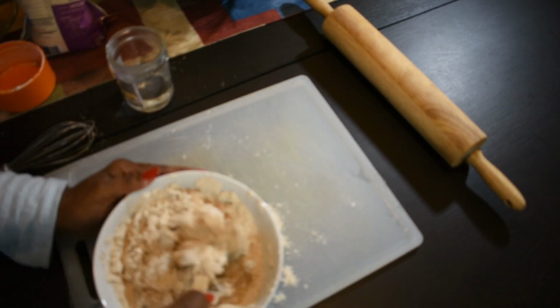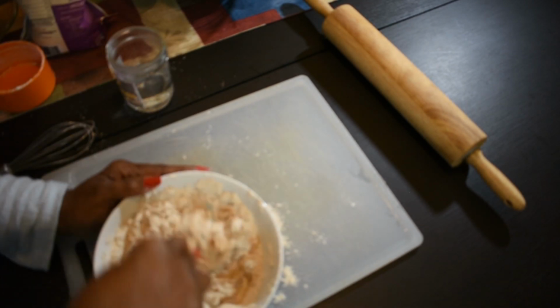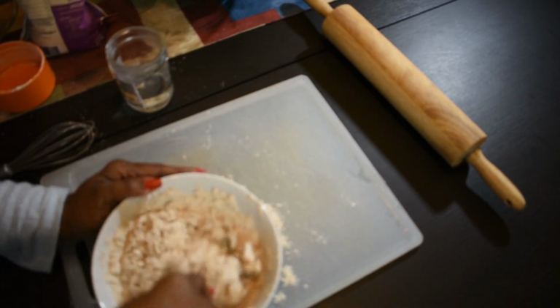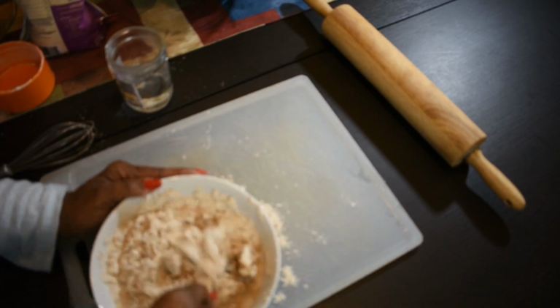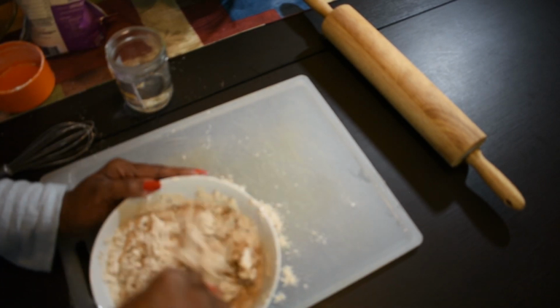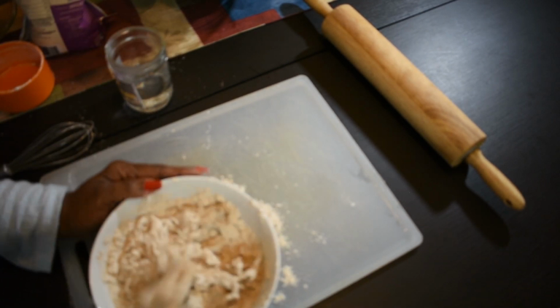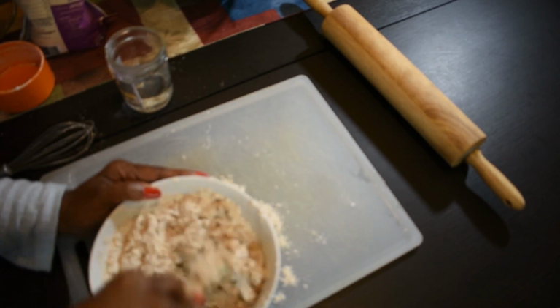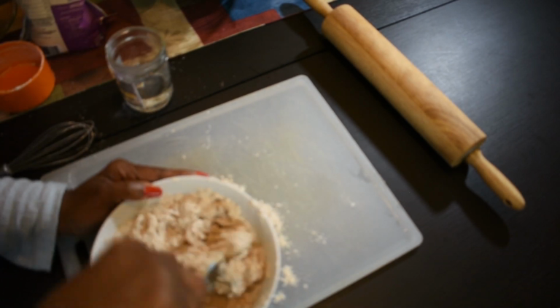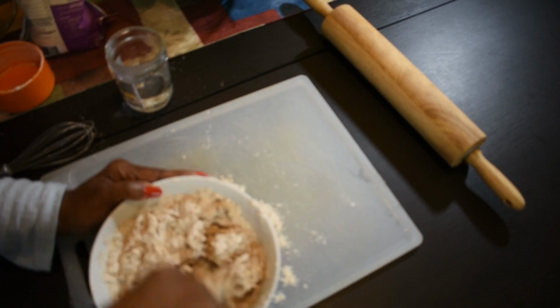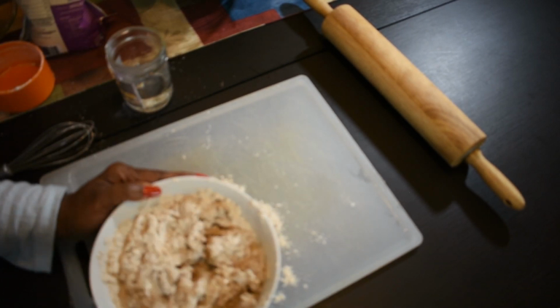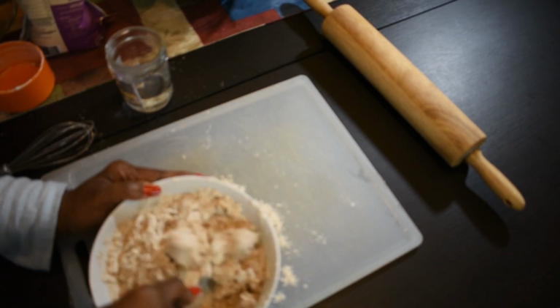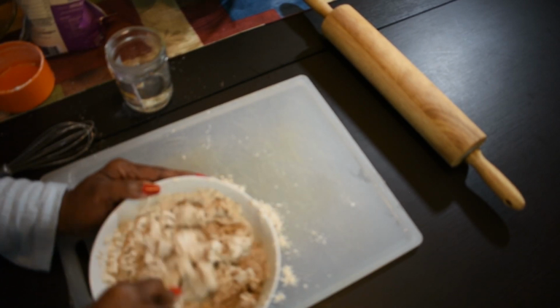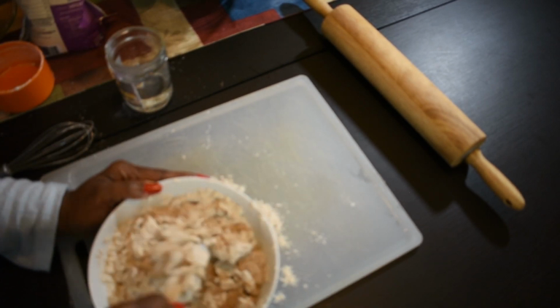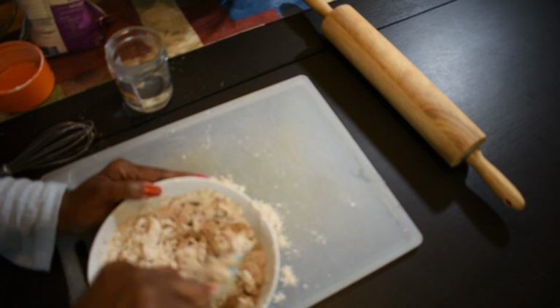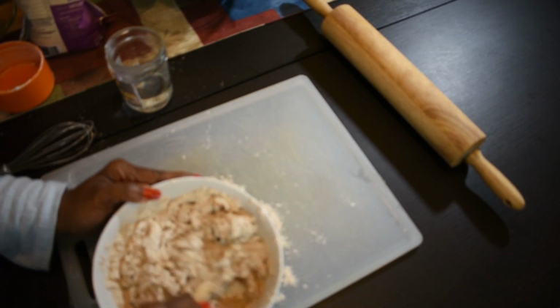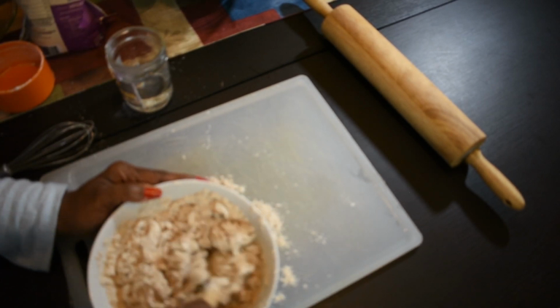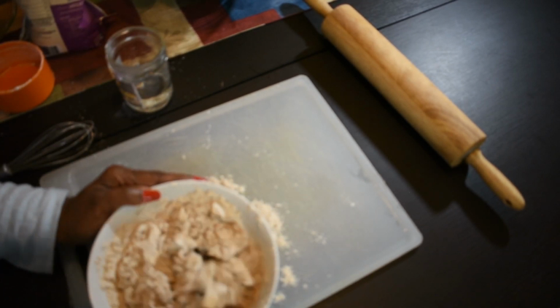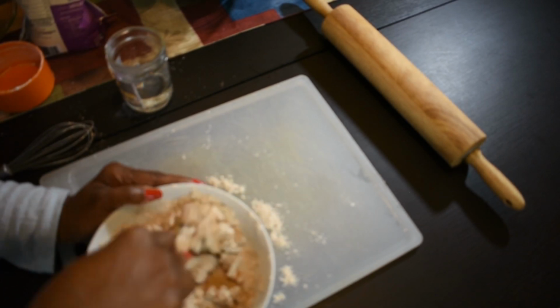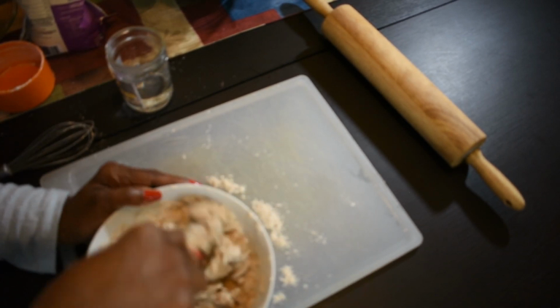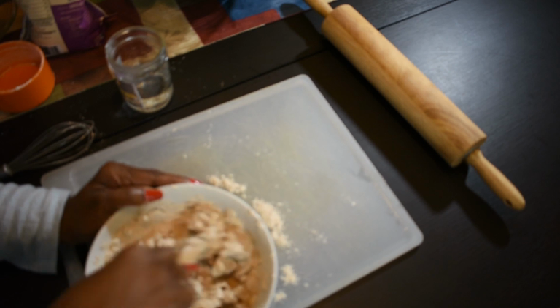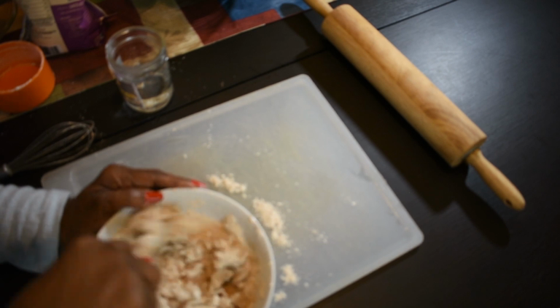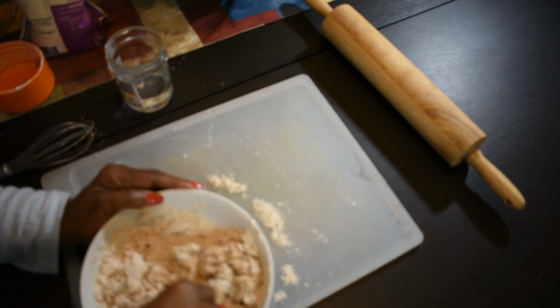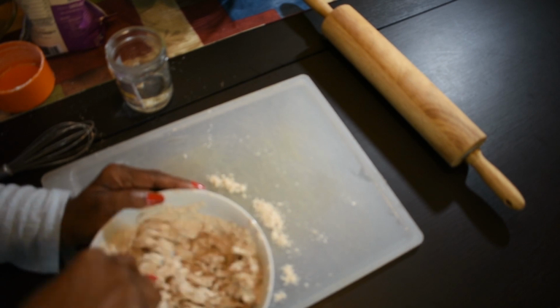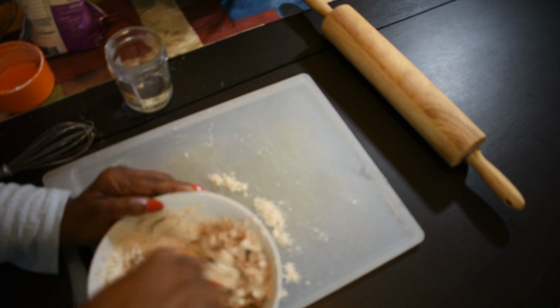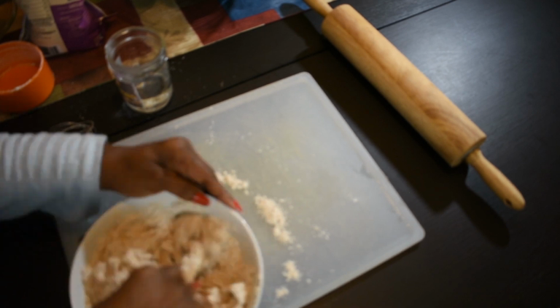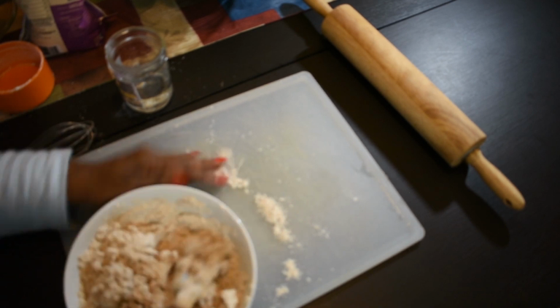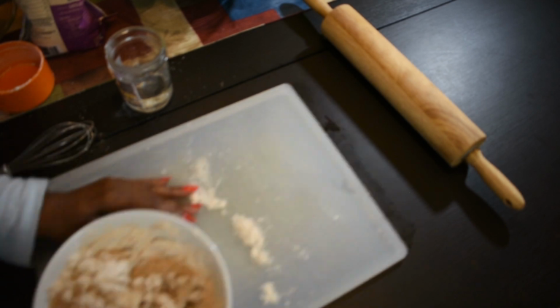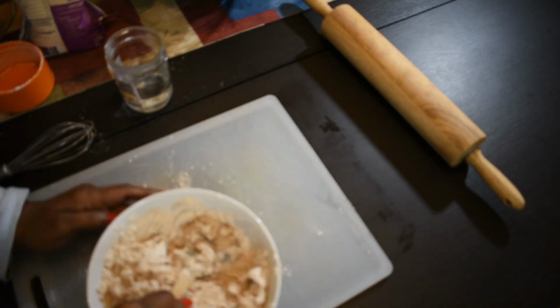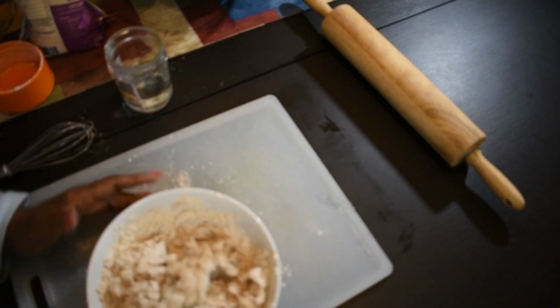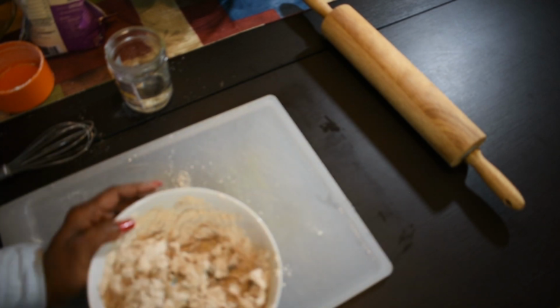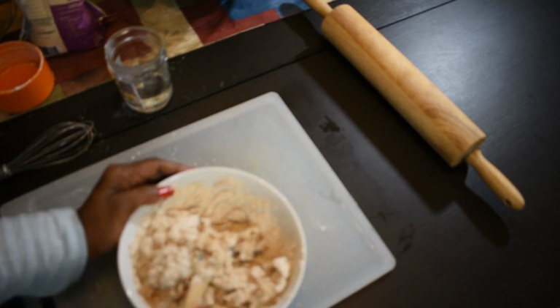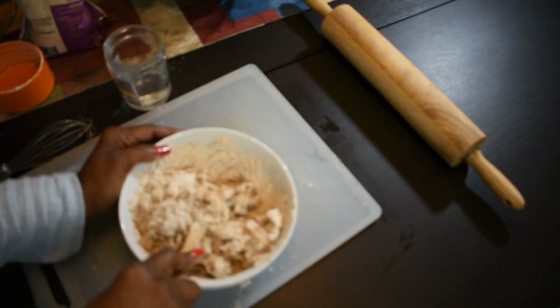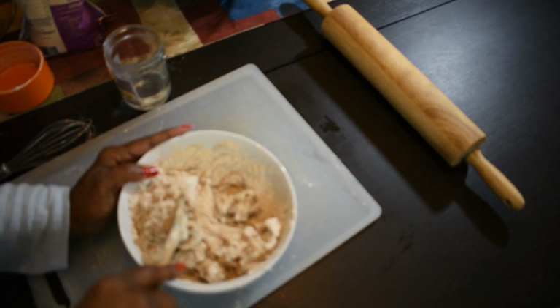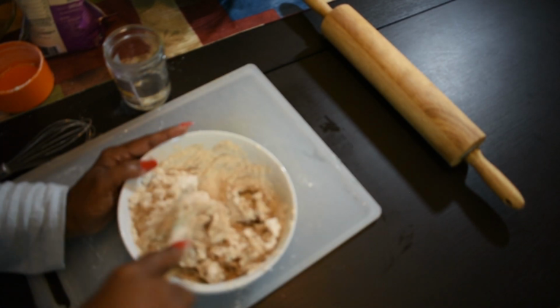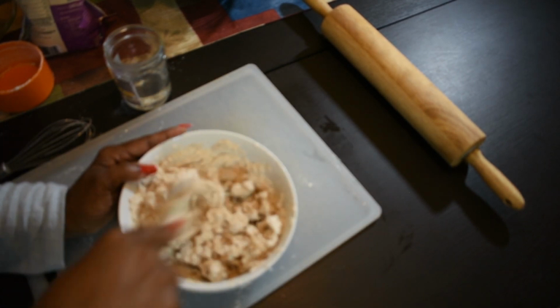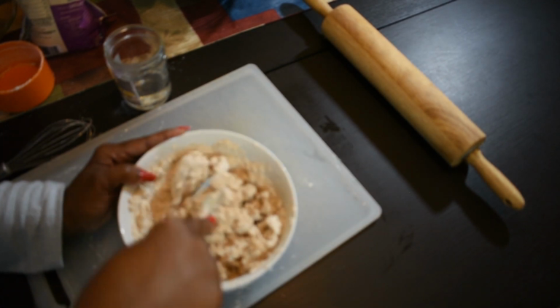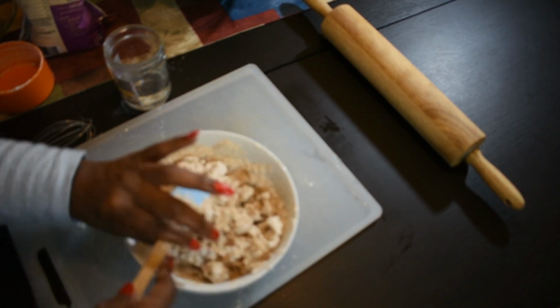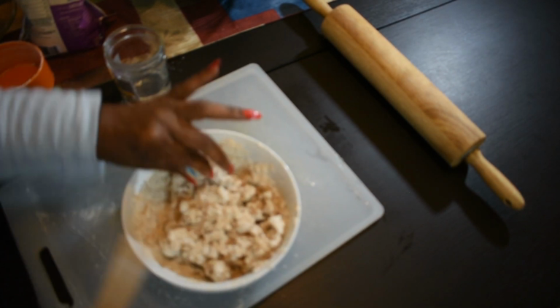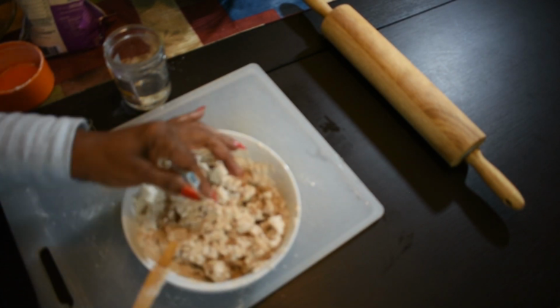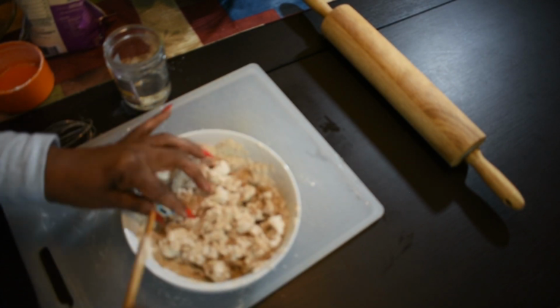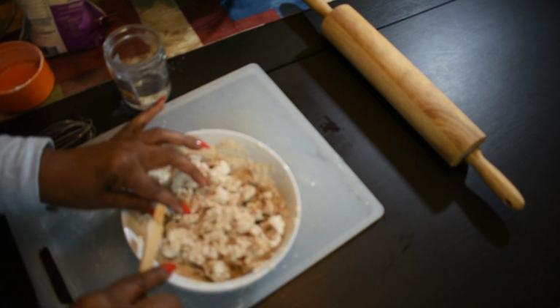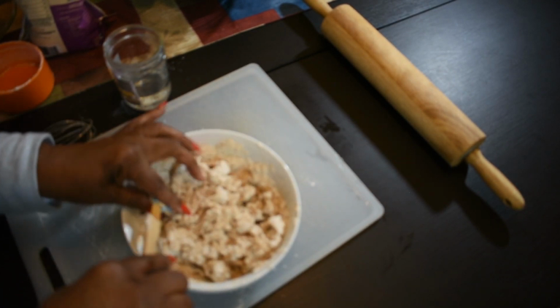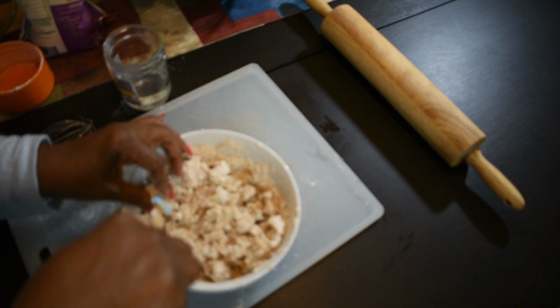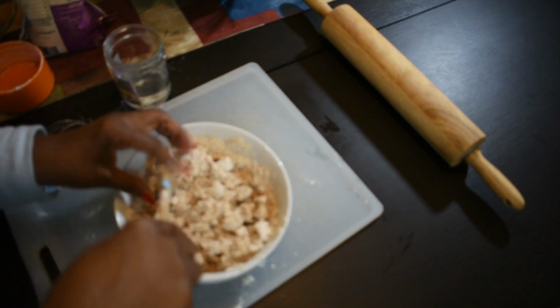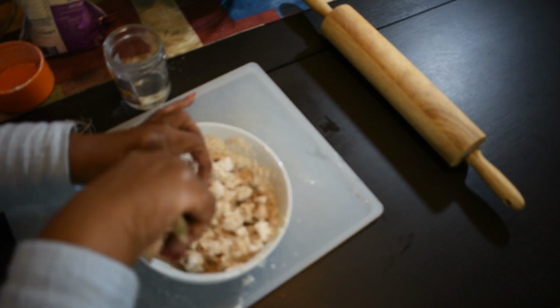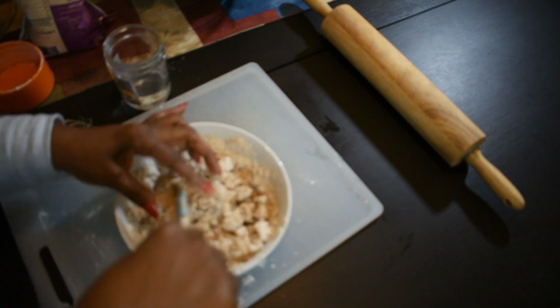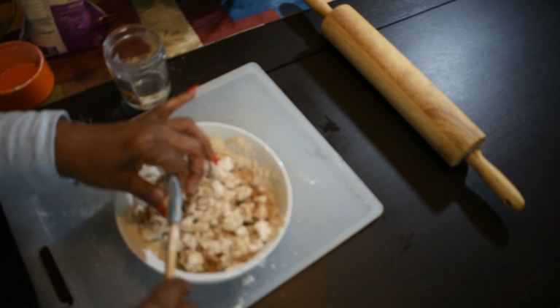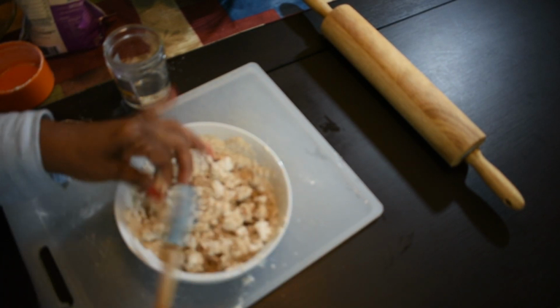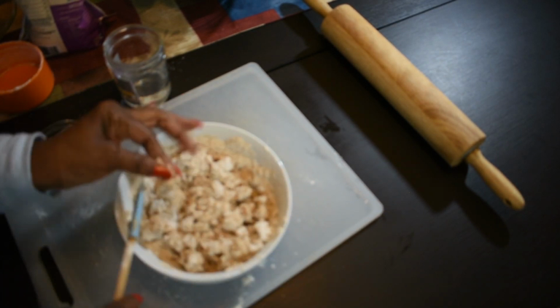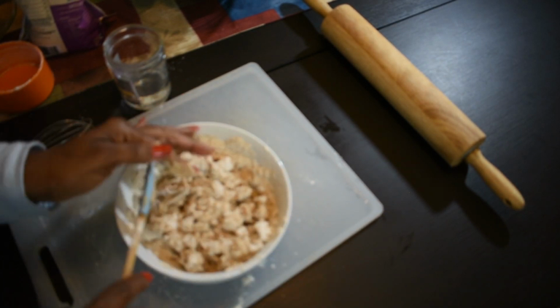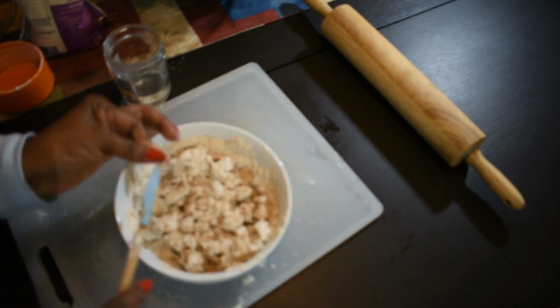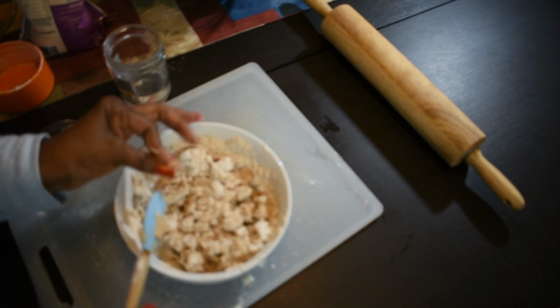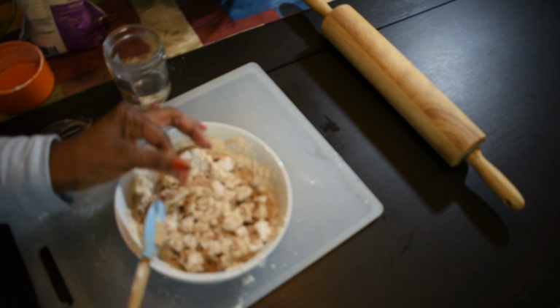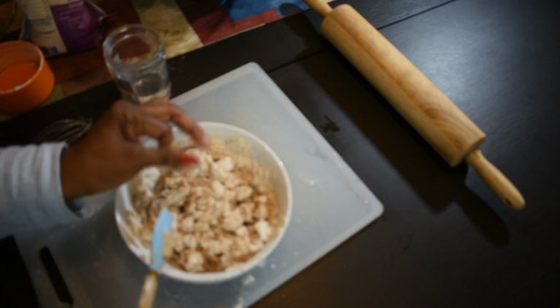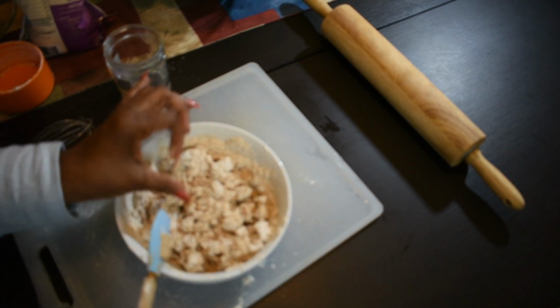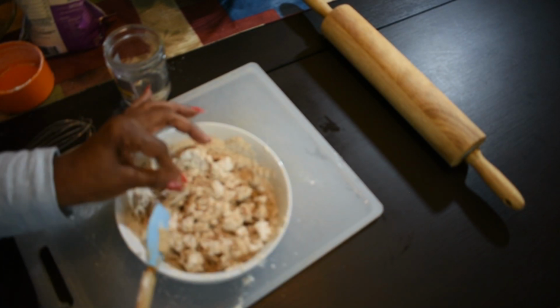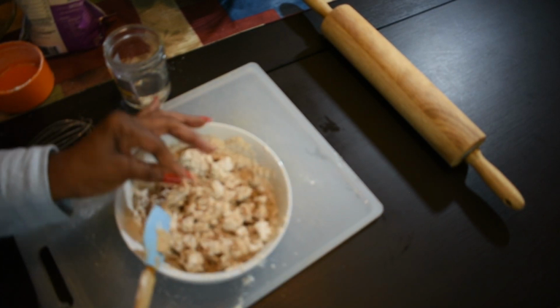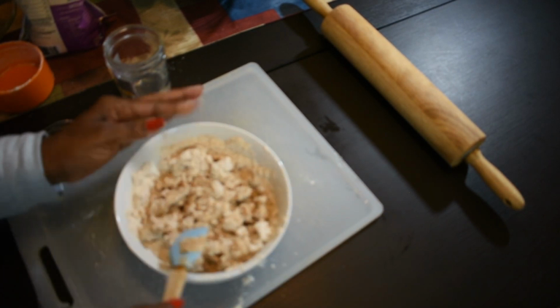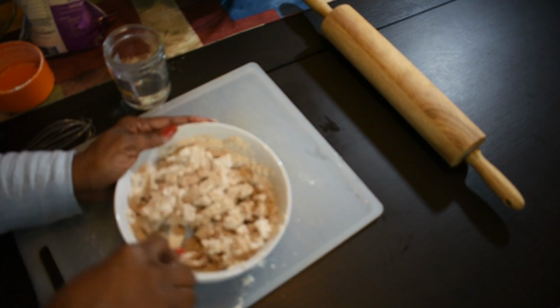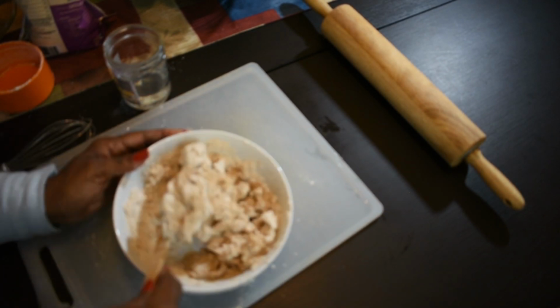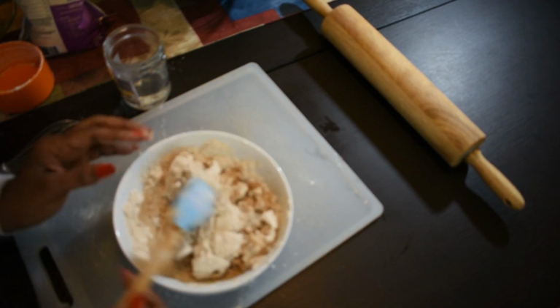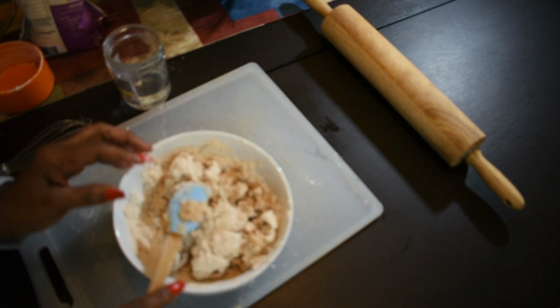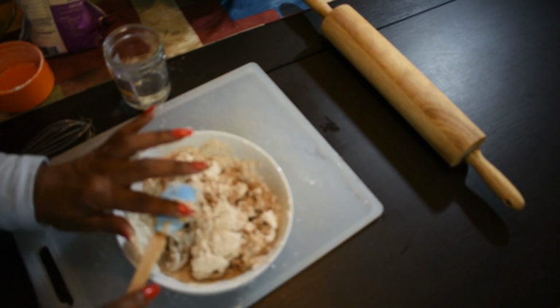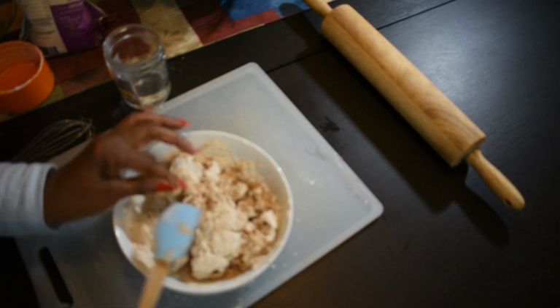We're going to use two cups of flour, salt to taste, and we're going to use hot water.